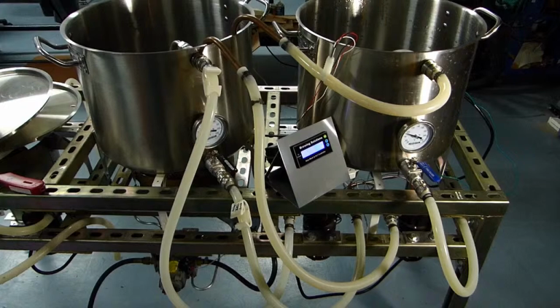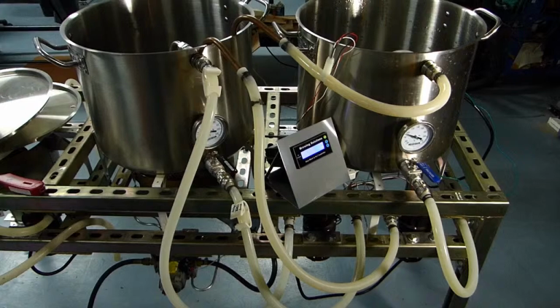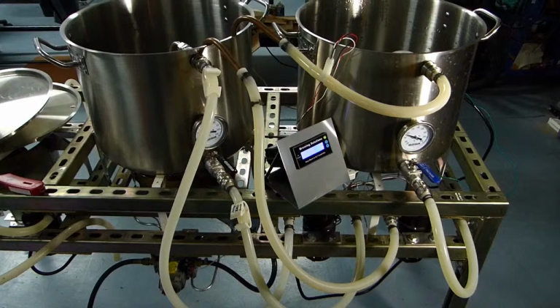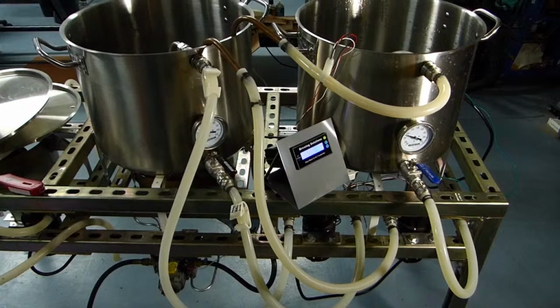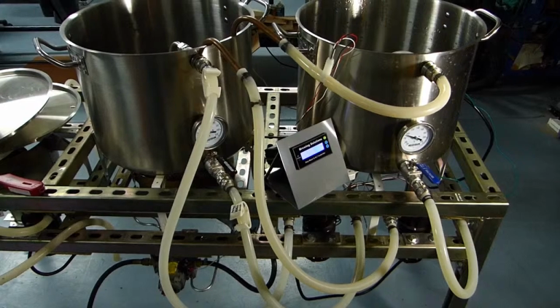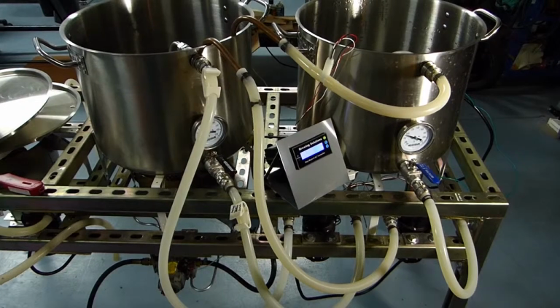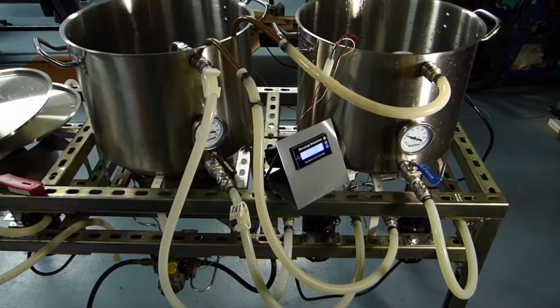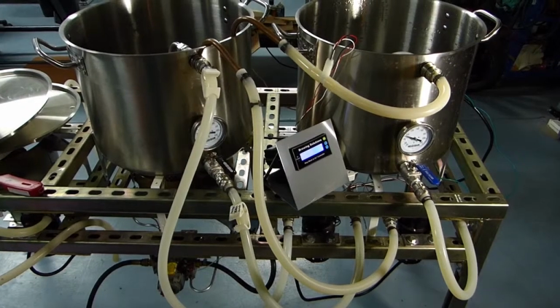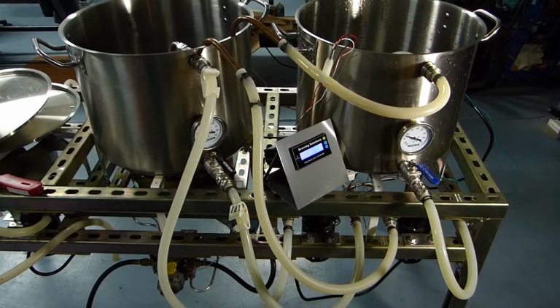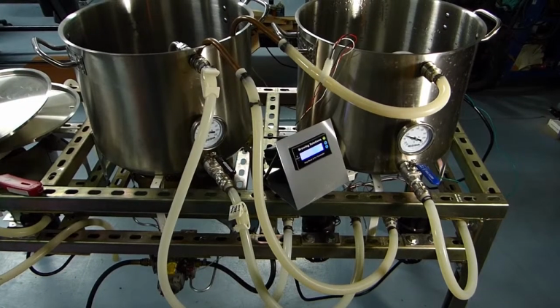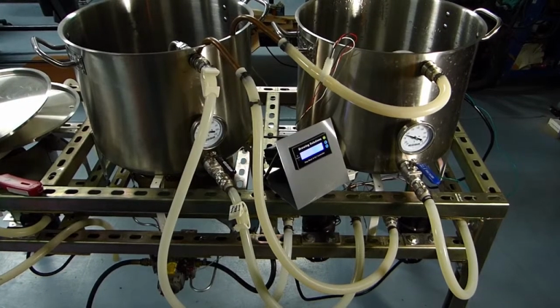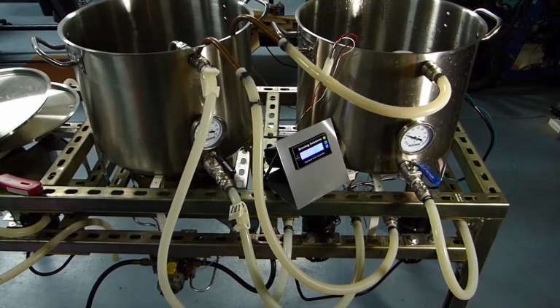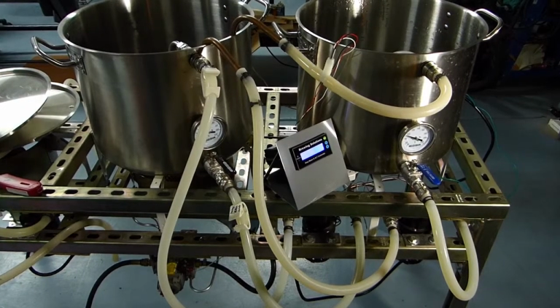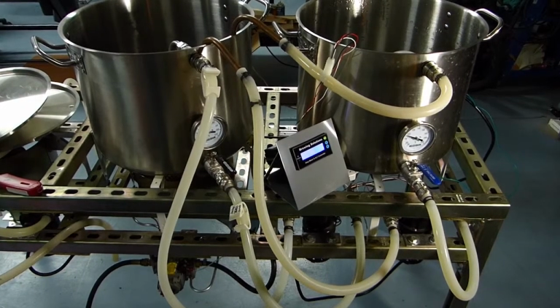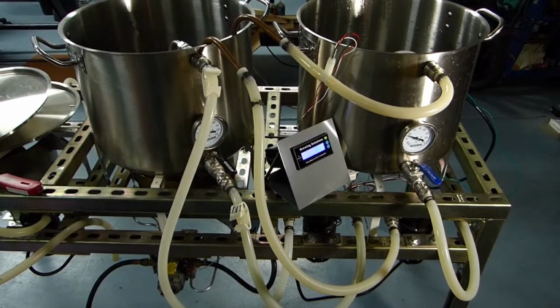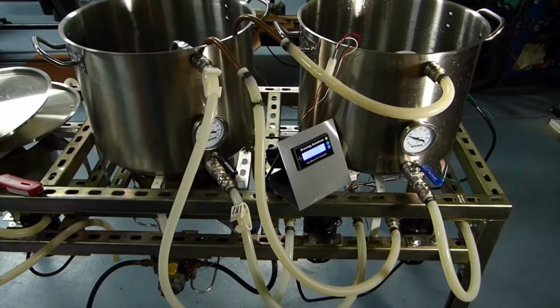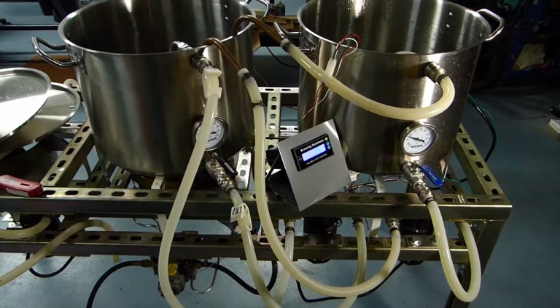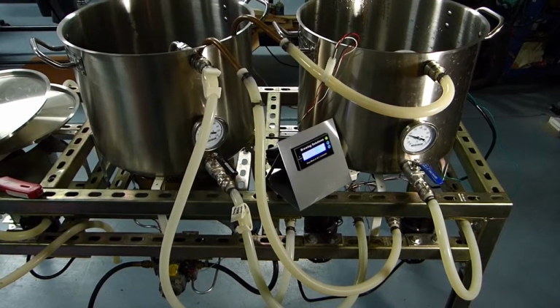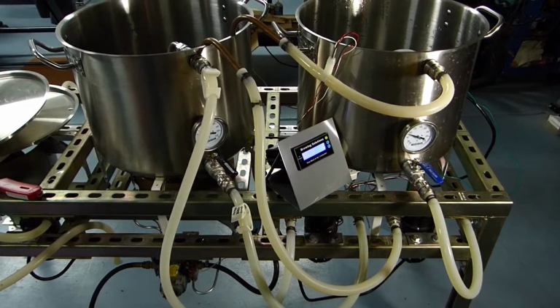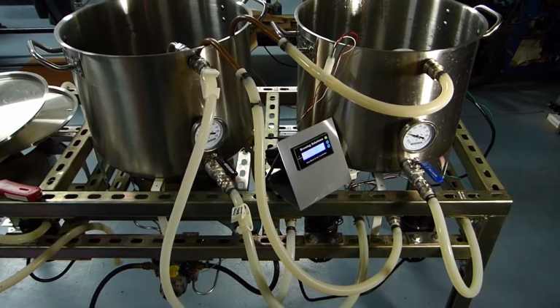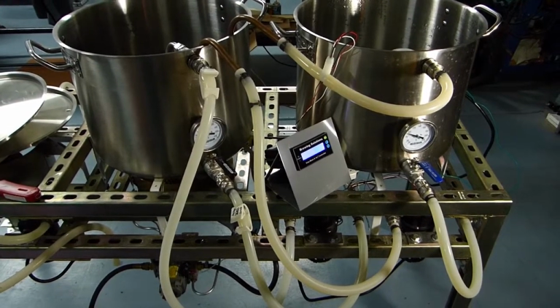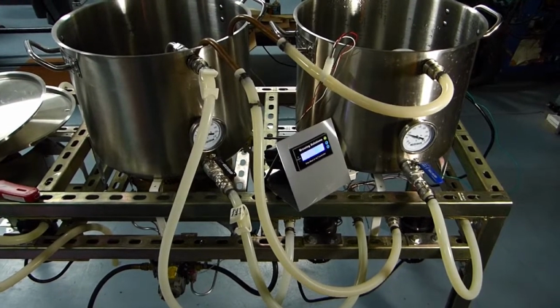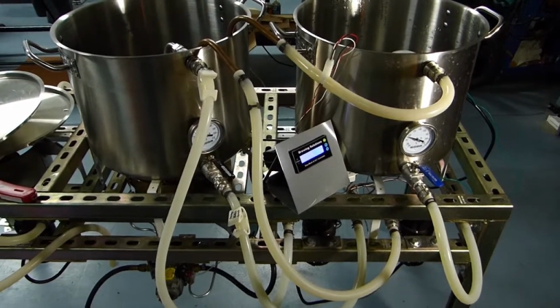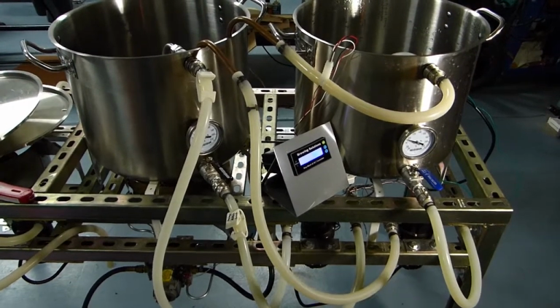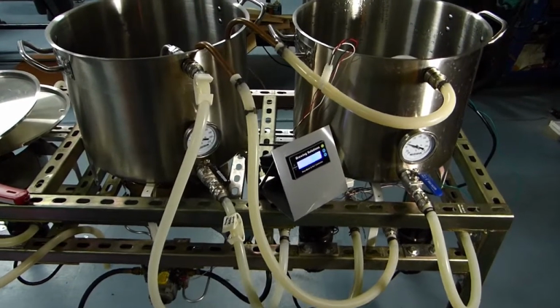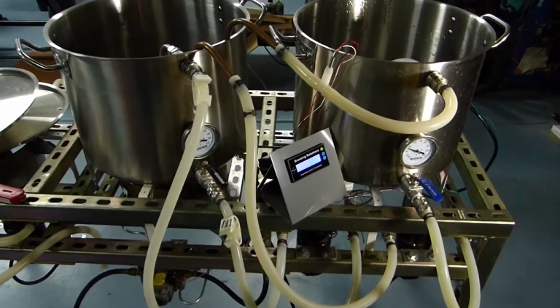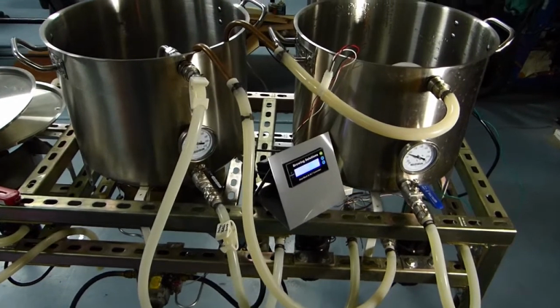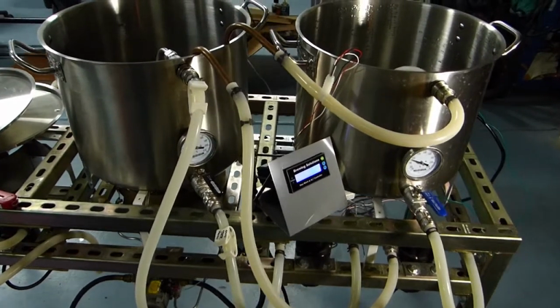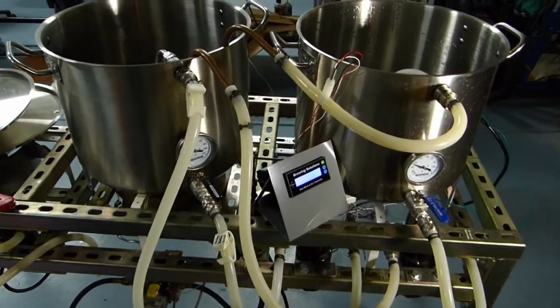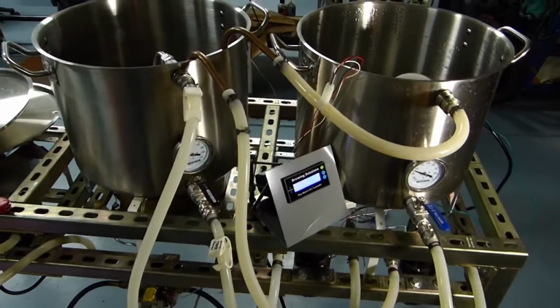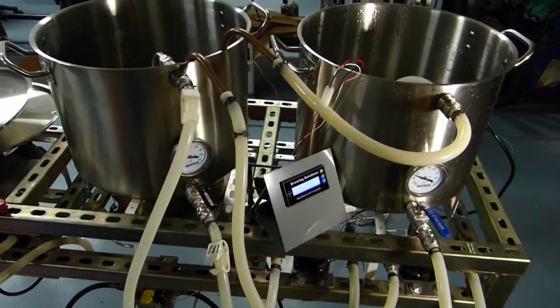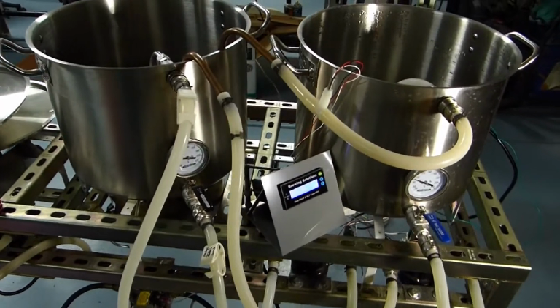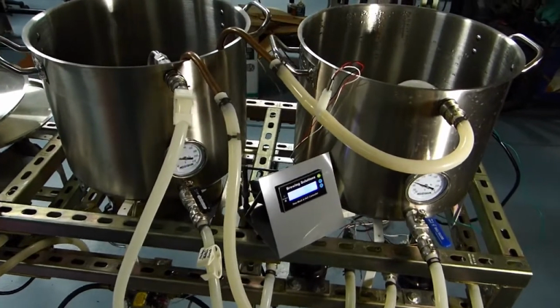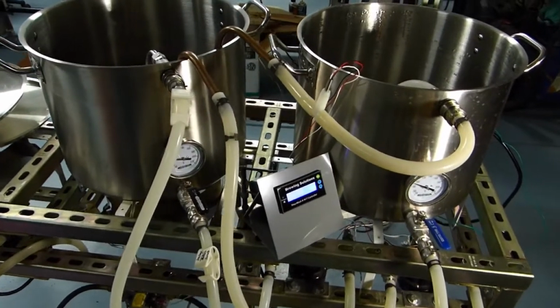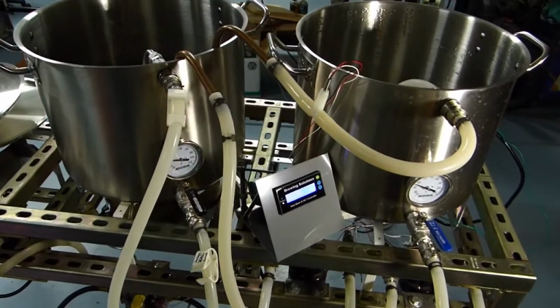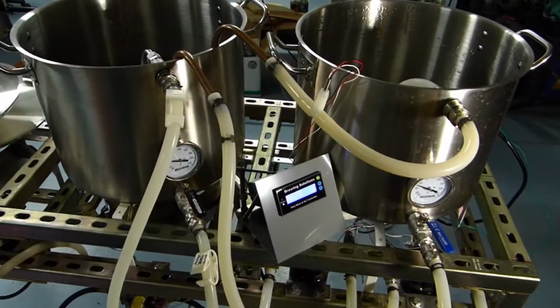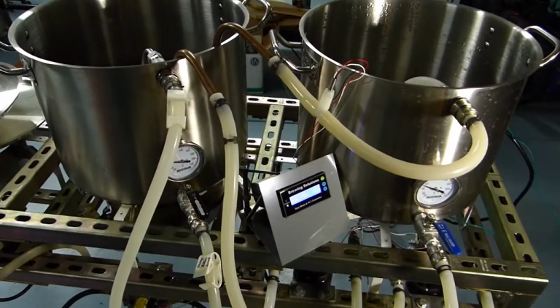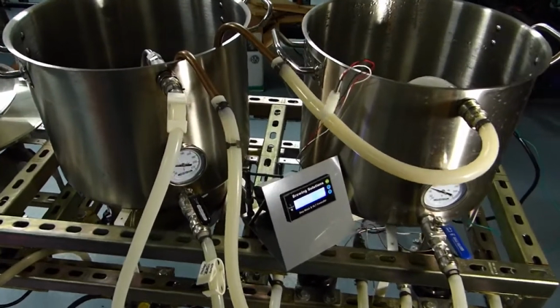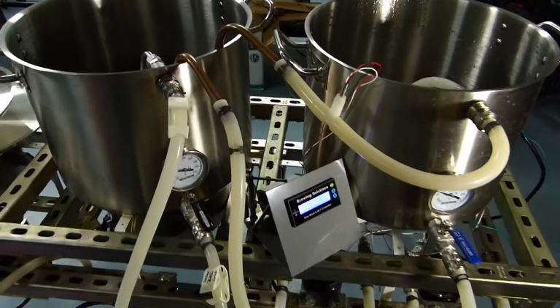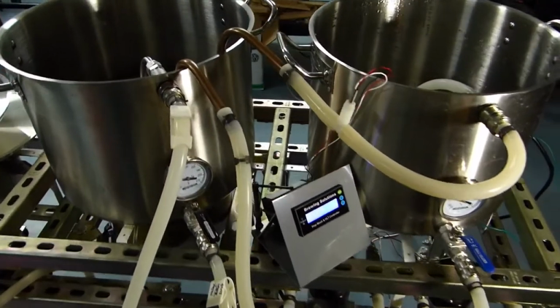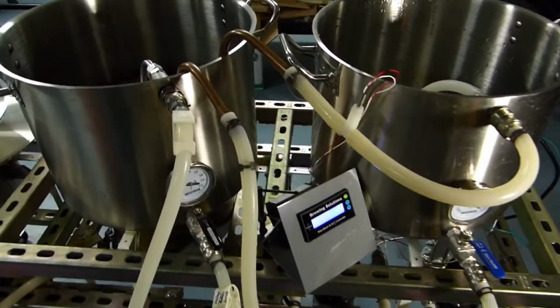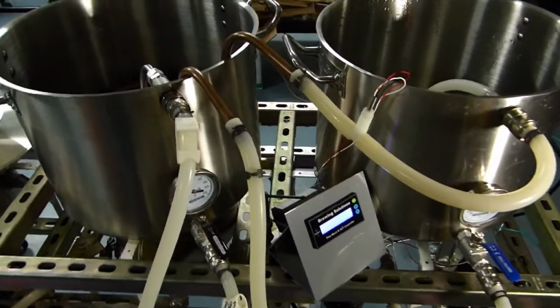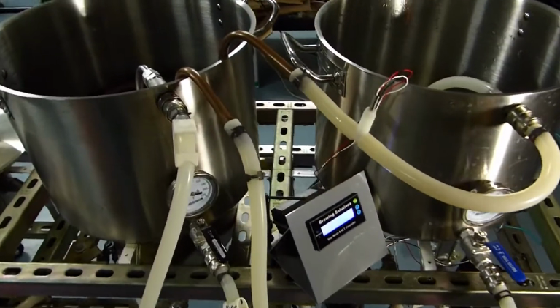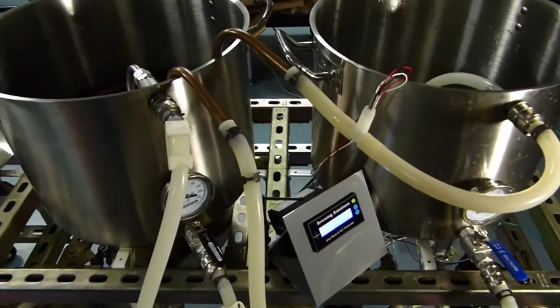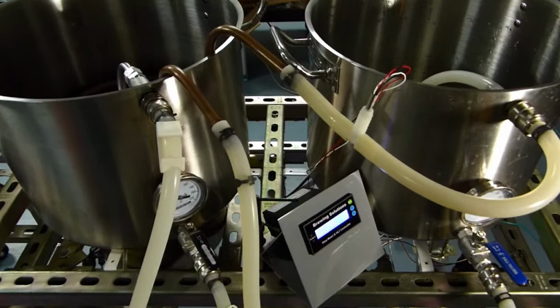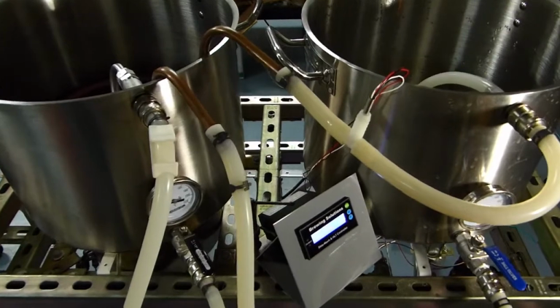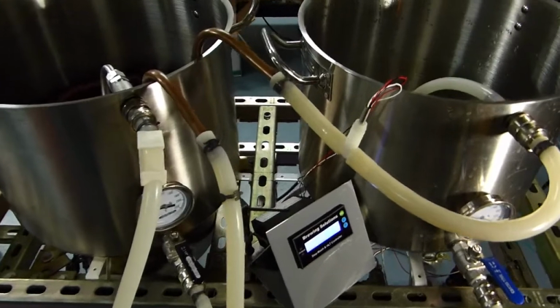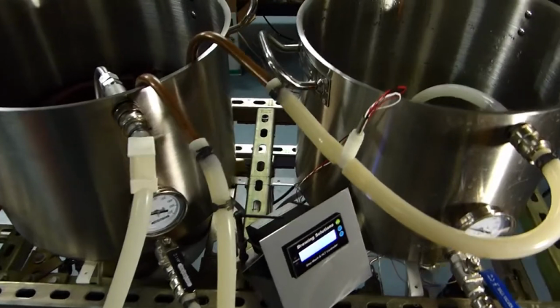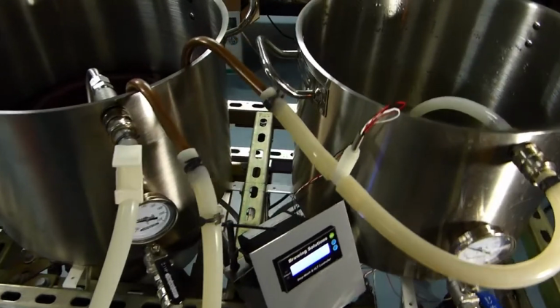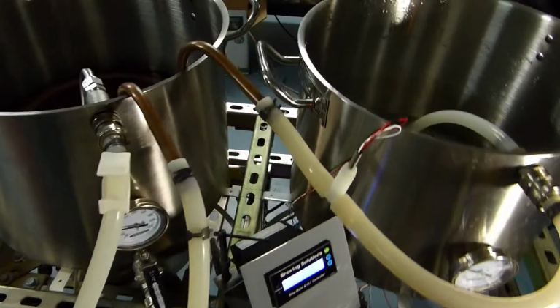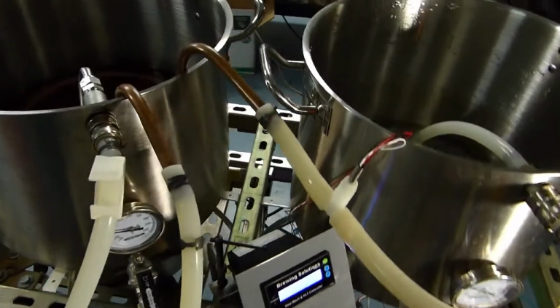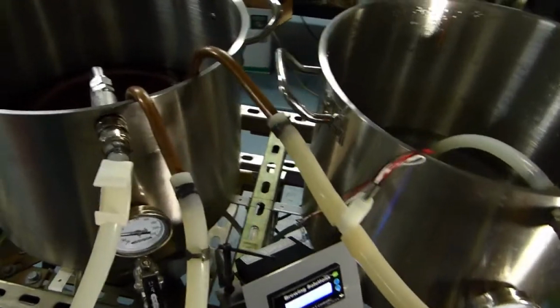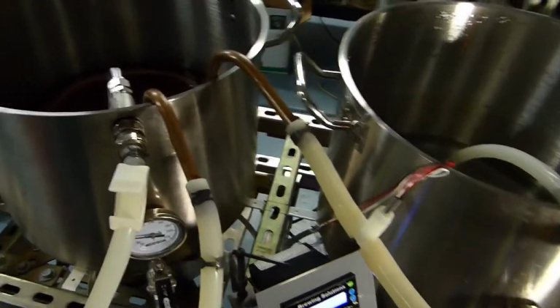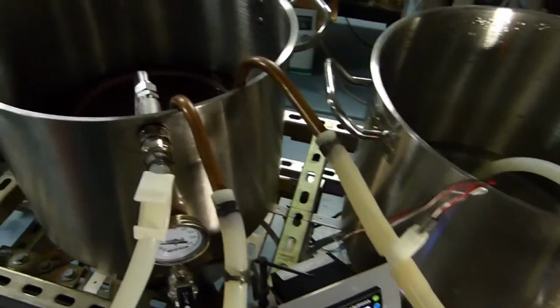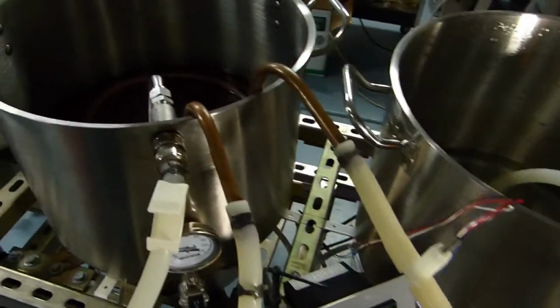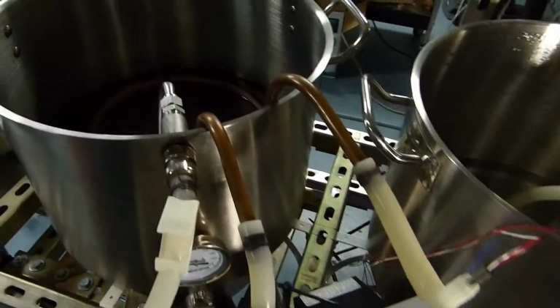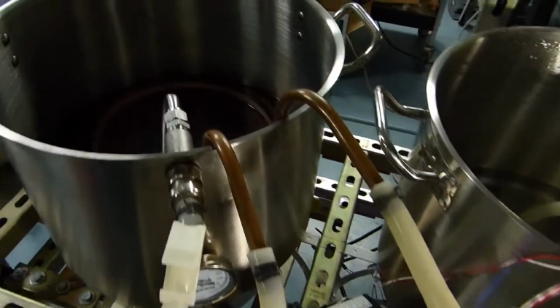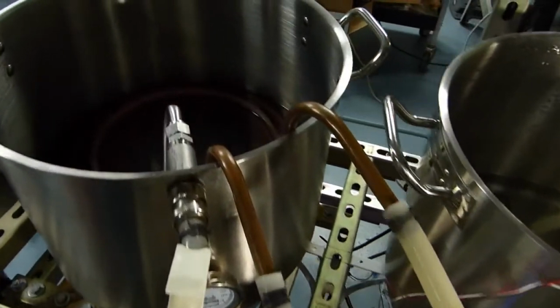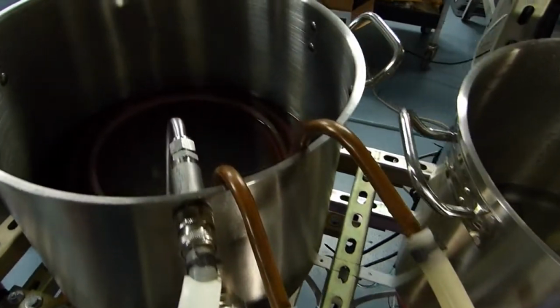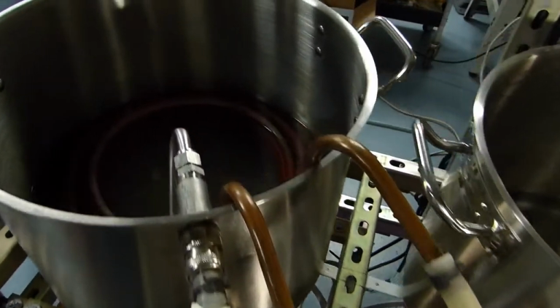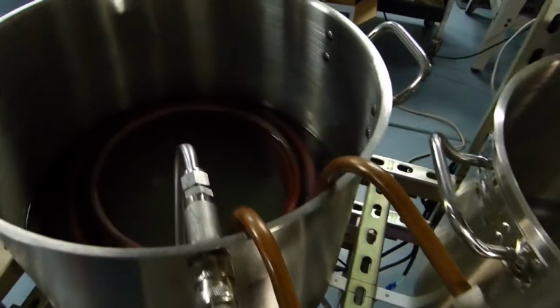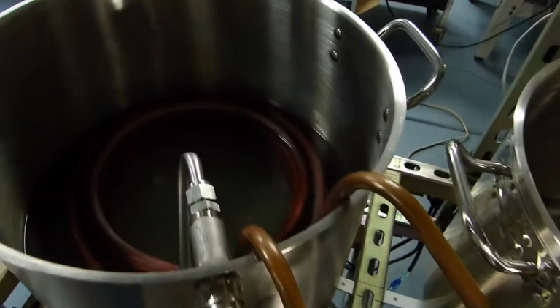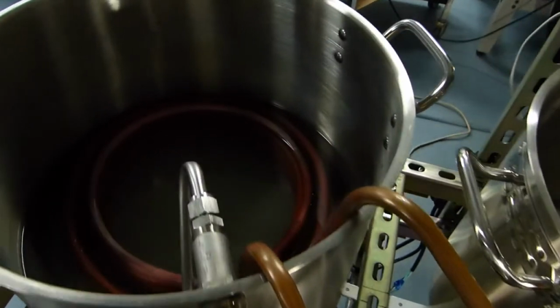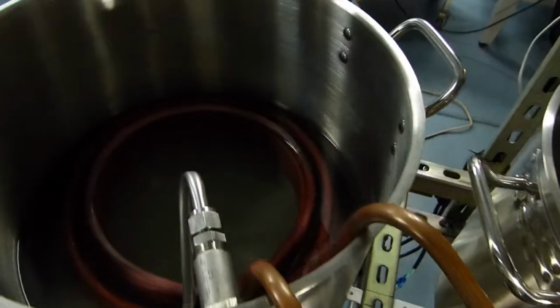In this video, I will demonstrate the setup and calibration of our brewery controllers for our HERMS system configuration using gas PID control.